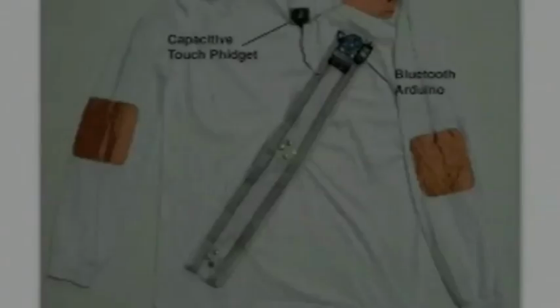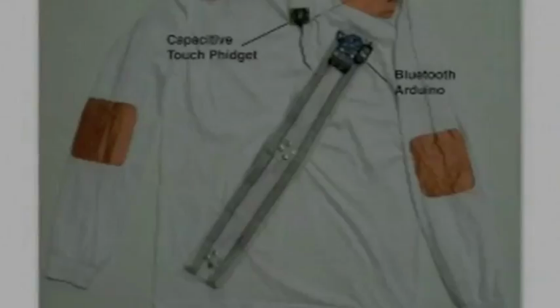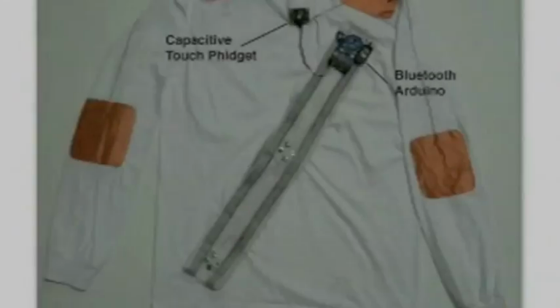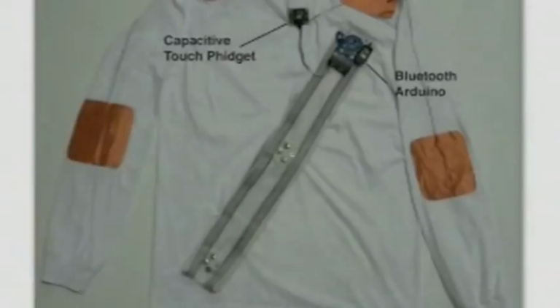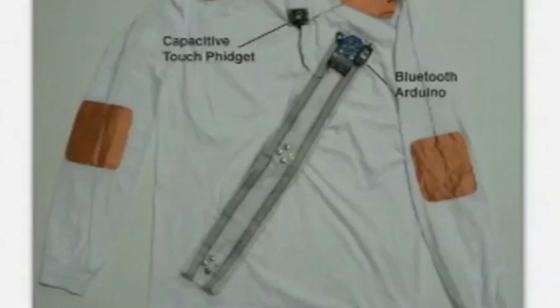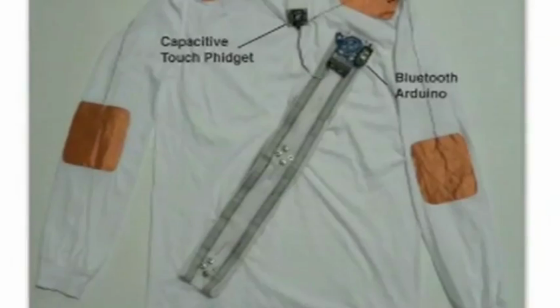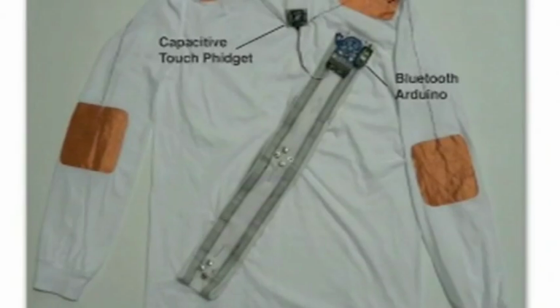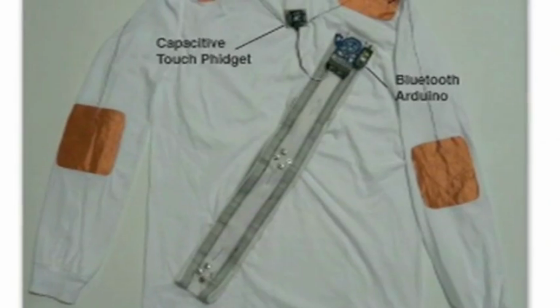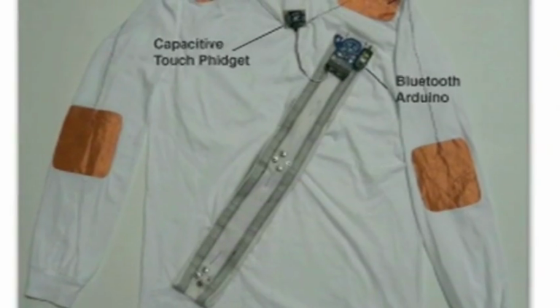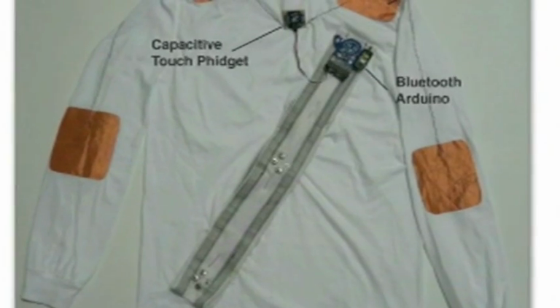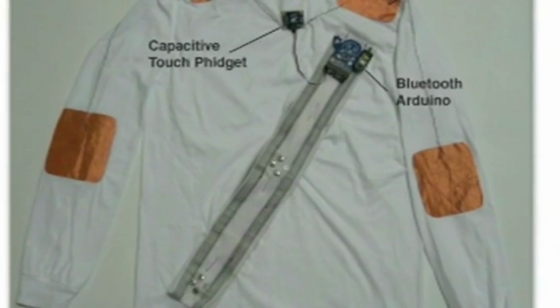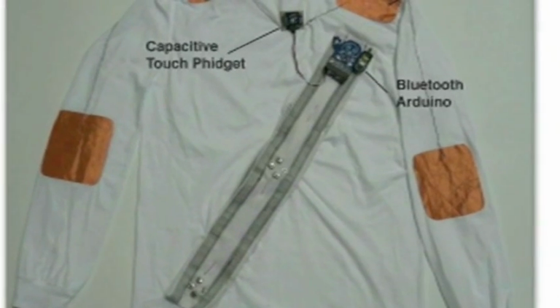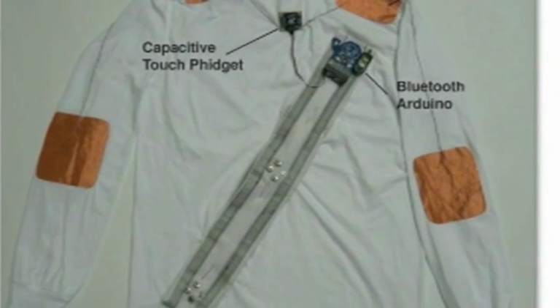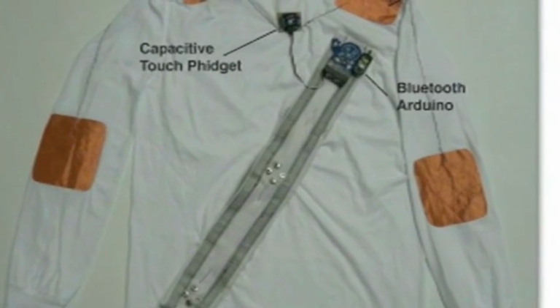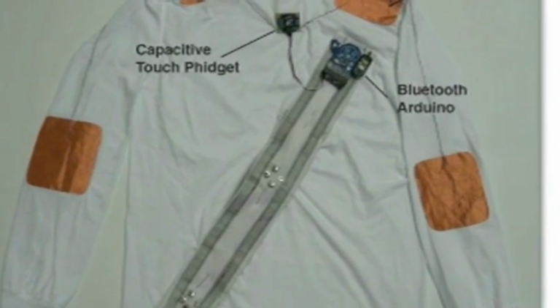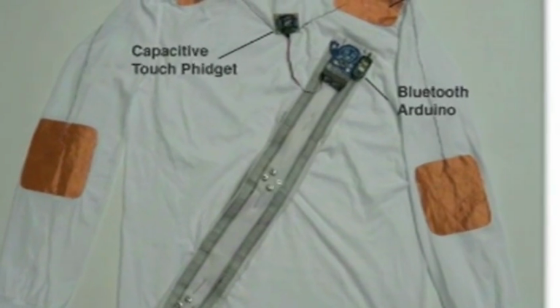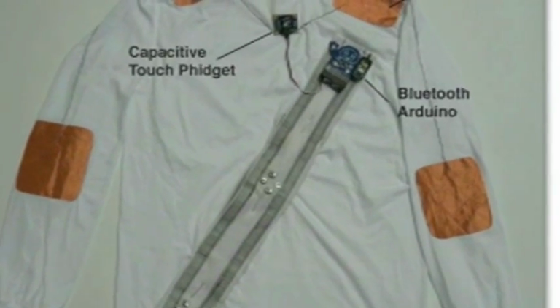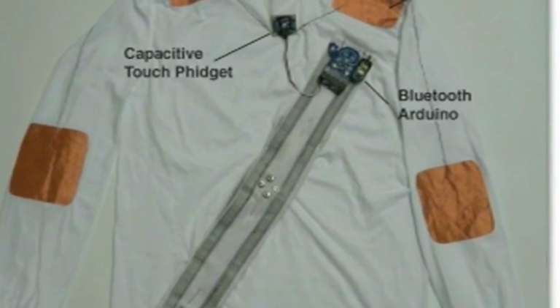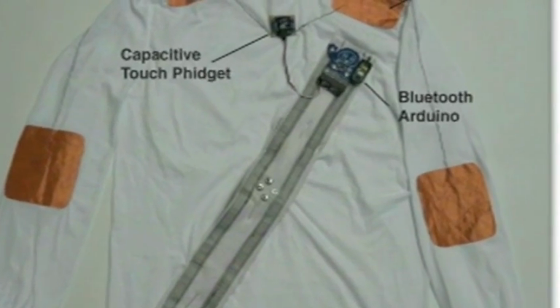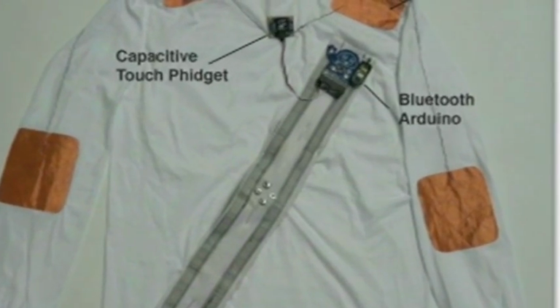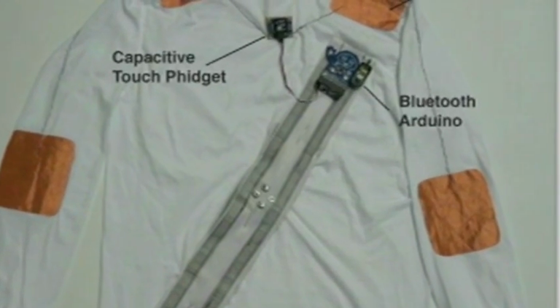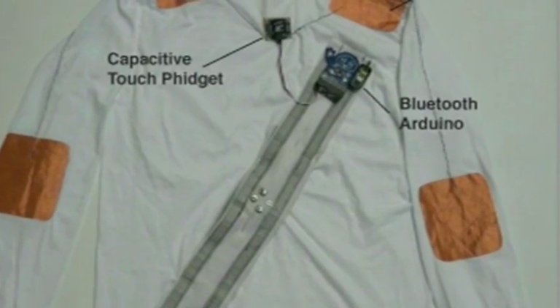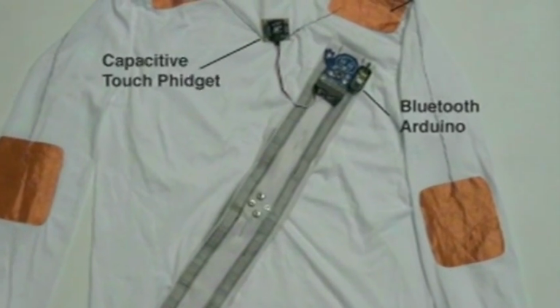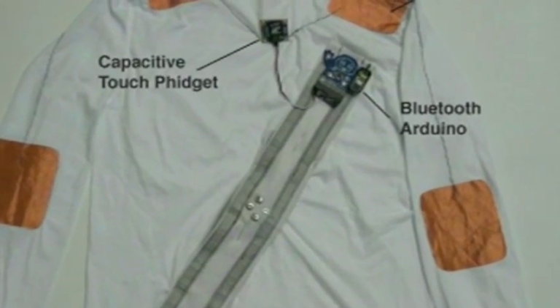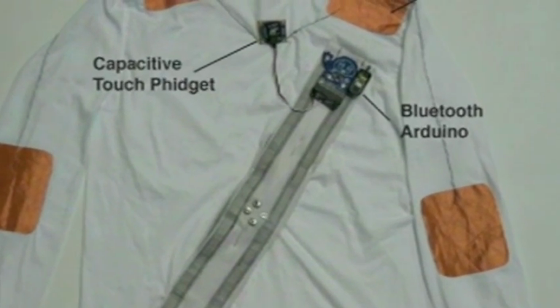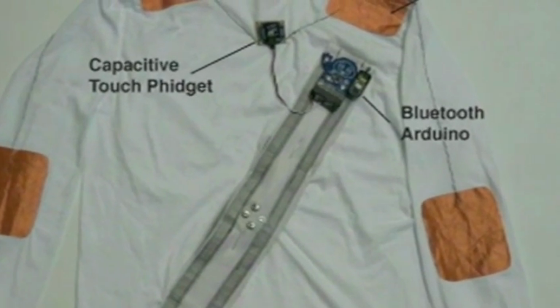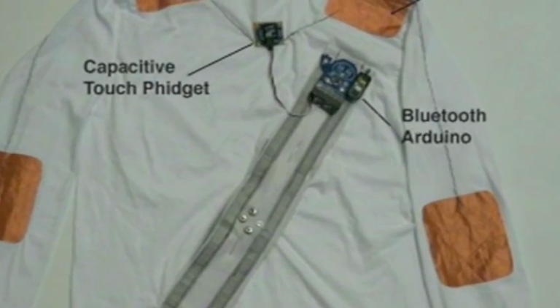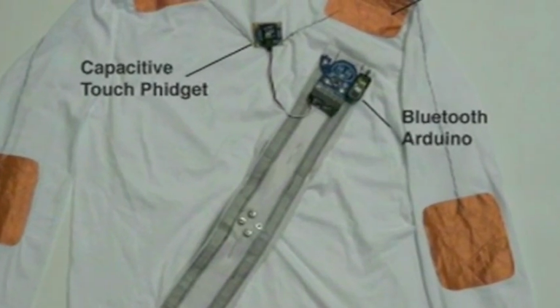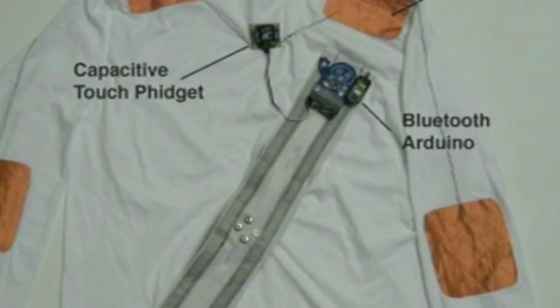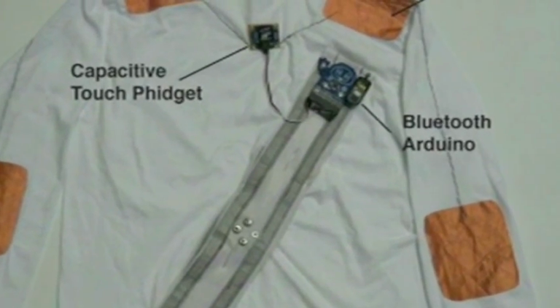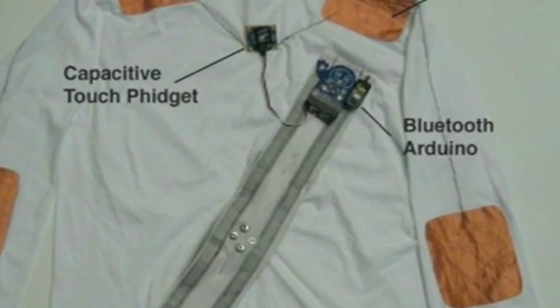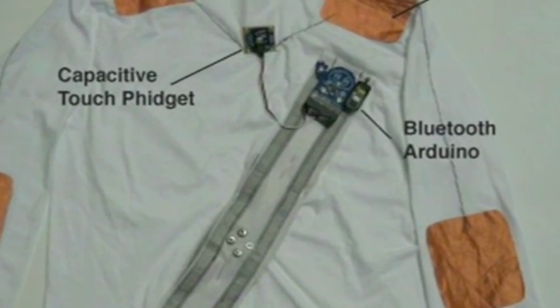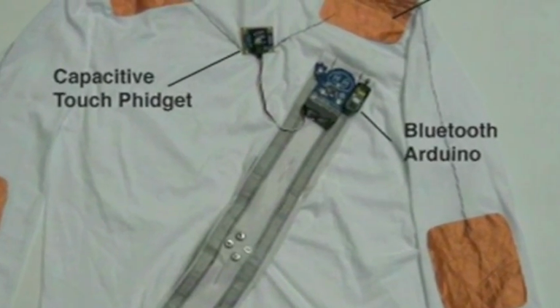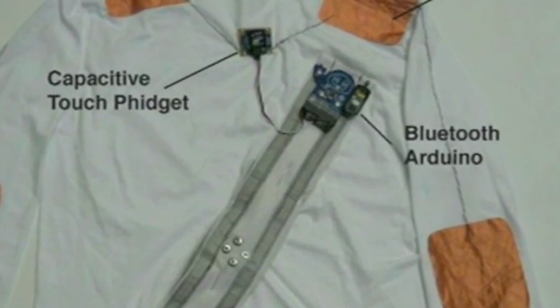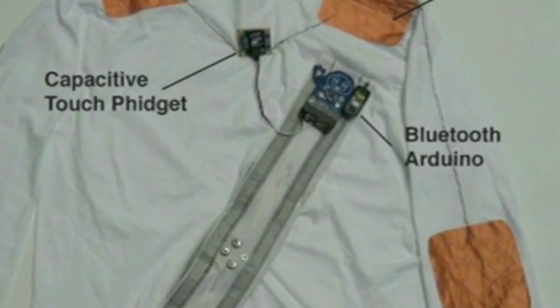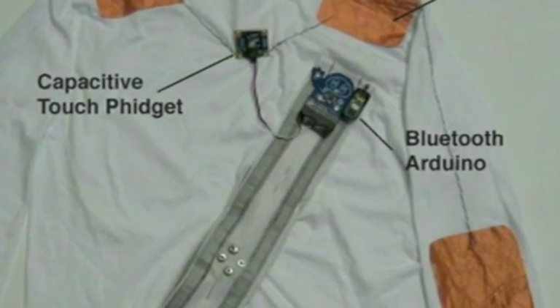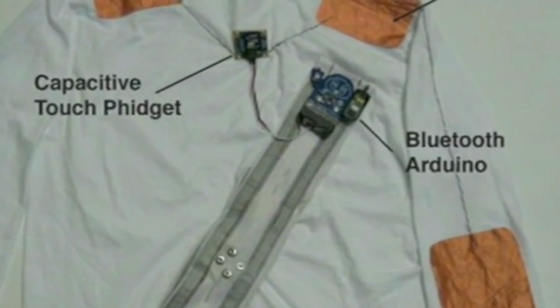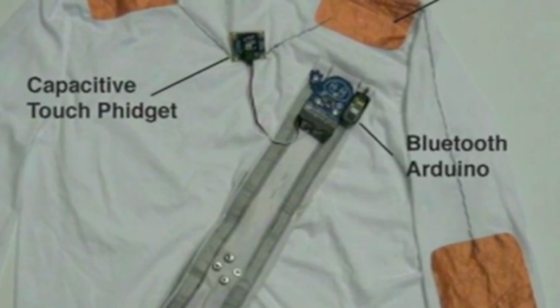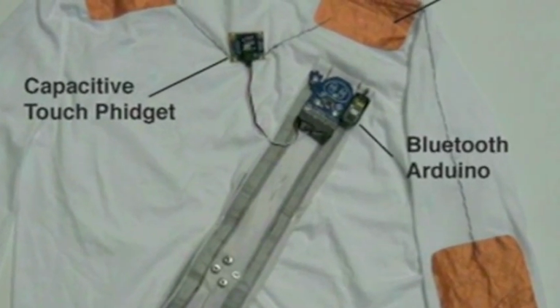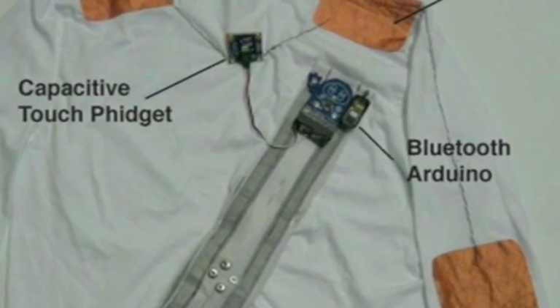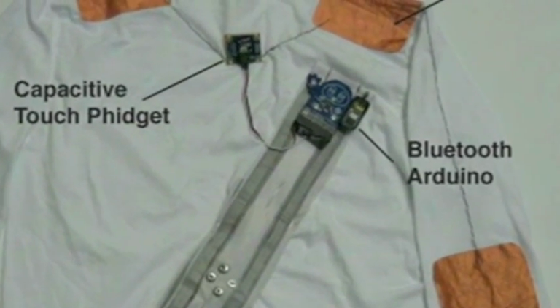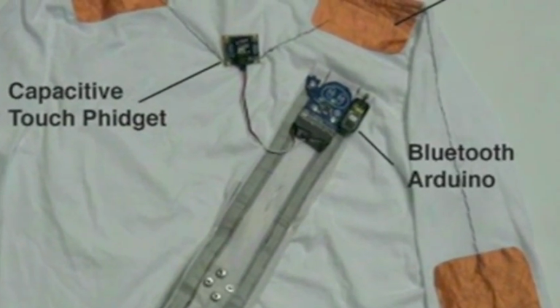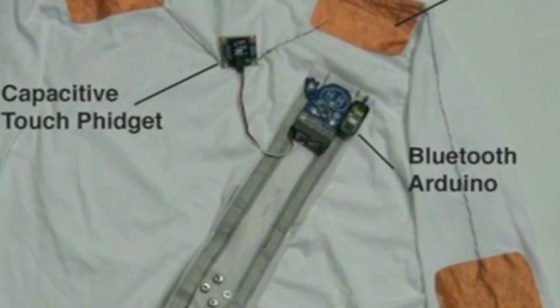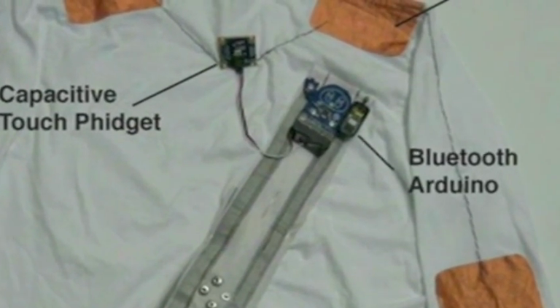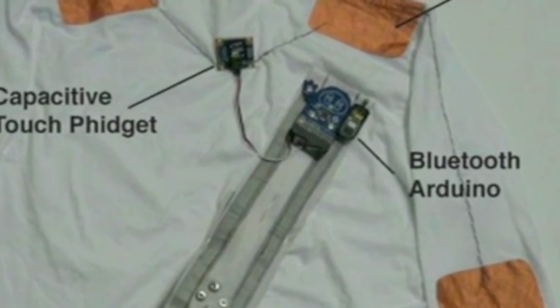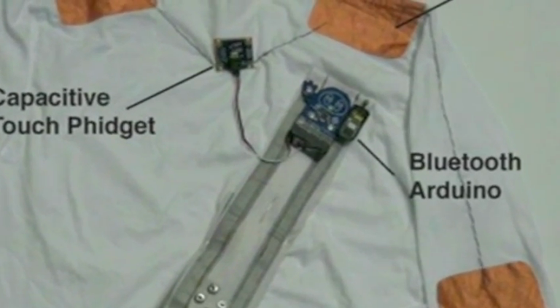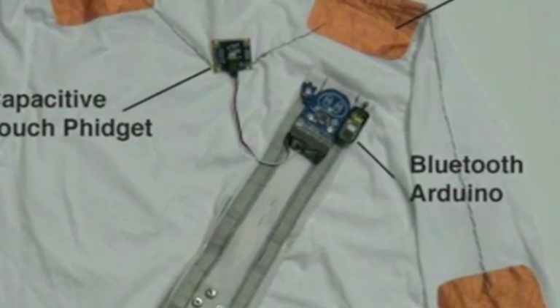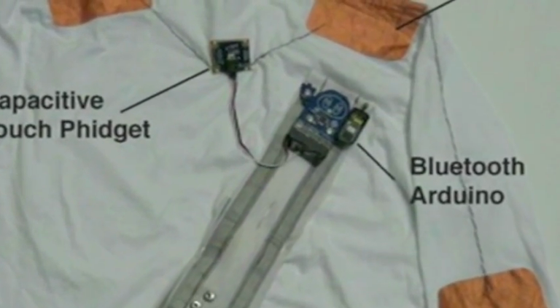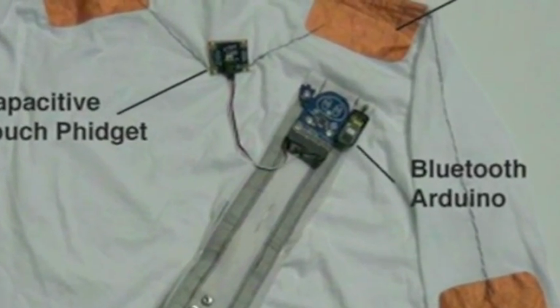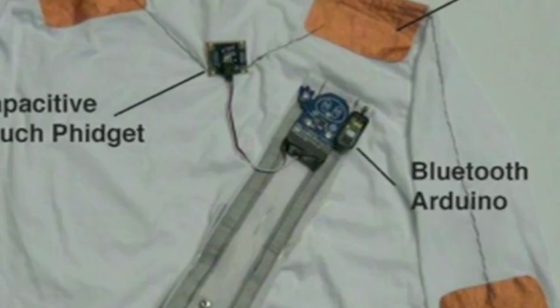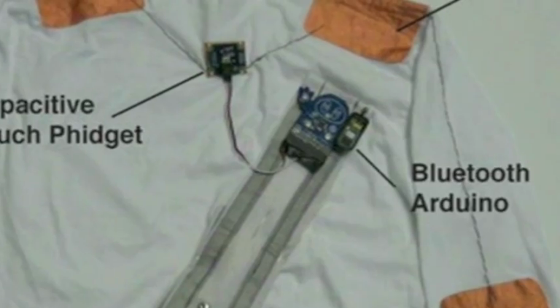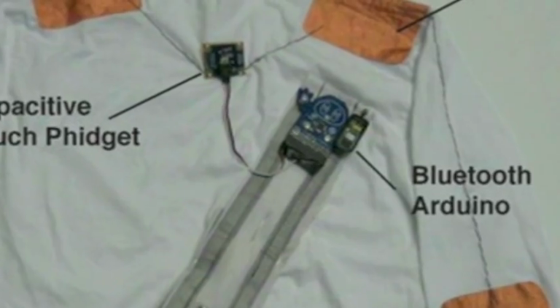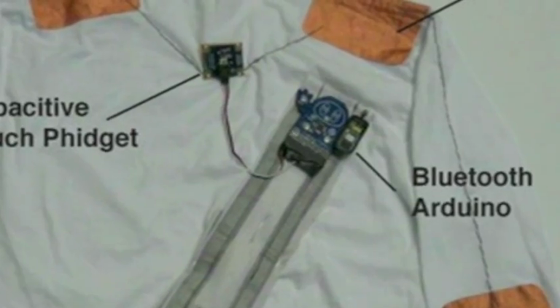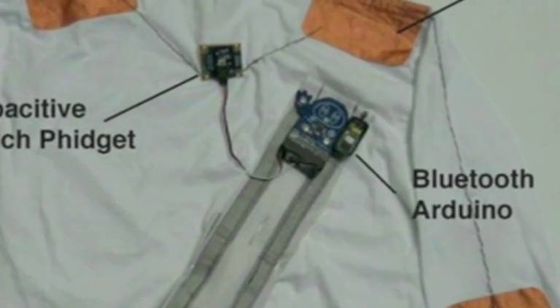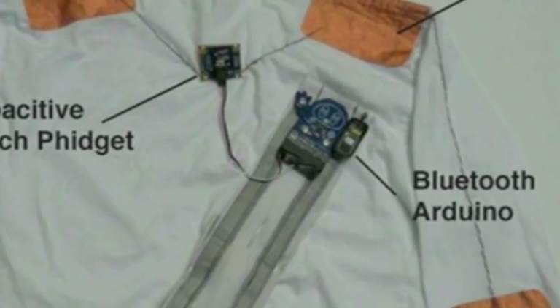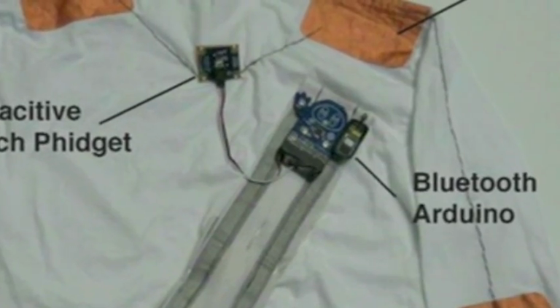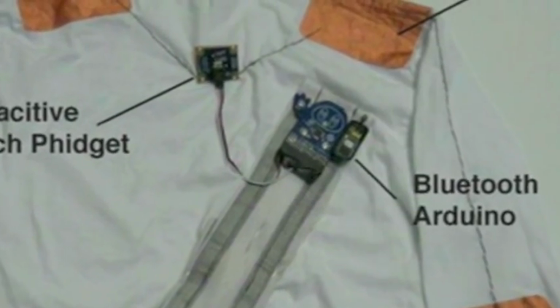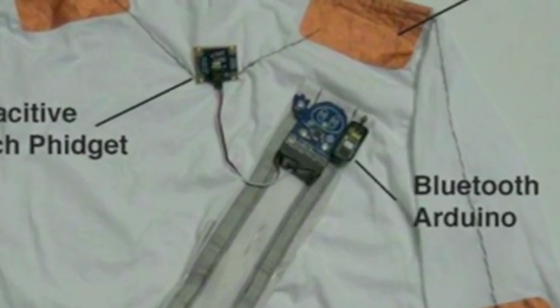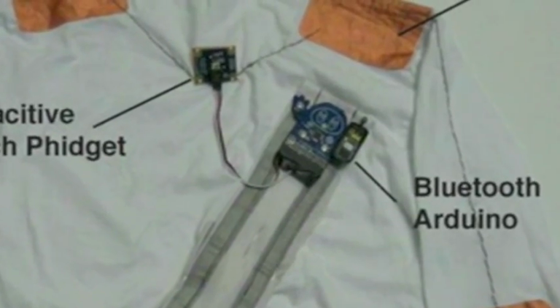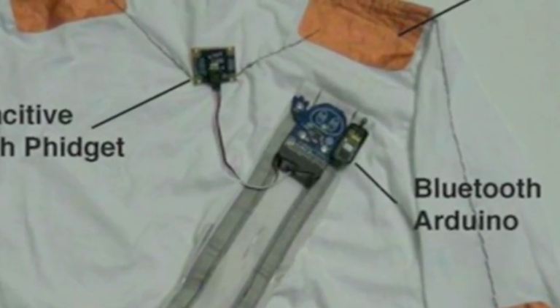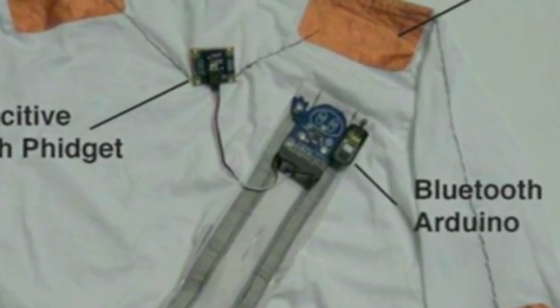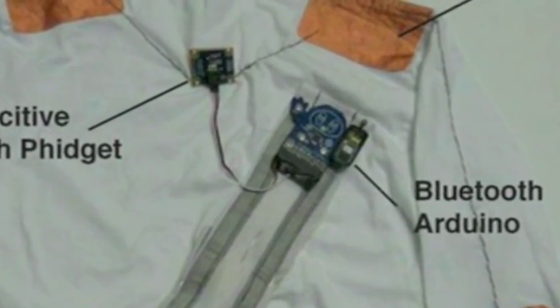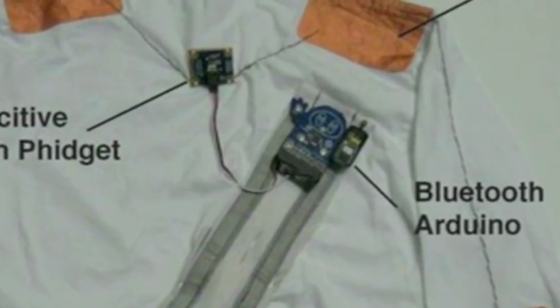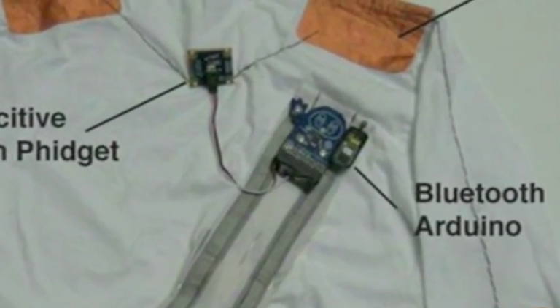Conductive fabric, conductive thread, capacitive touch sensors, and a Bluetooth Arduino were used to create the touch sensors.